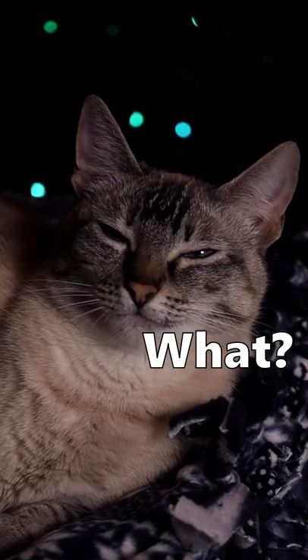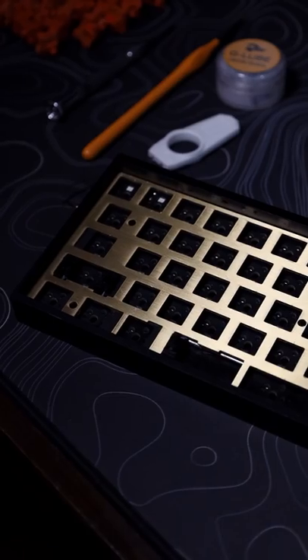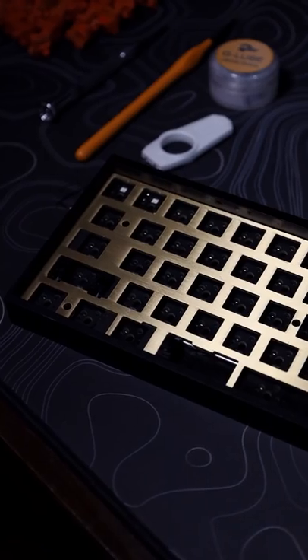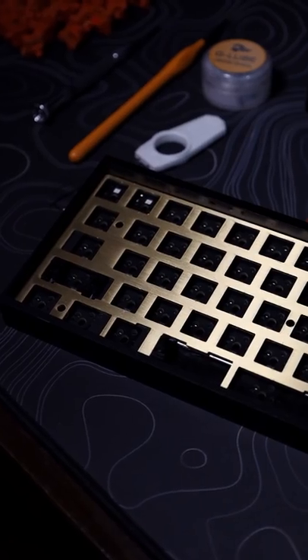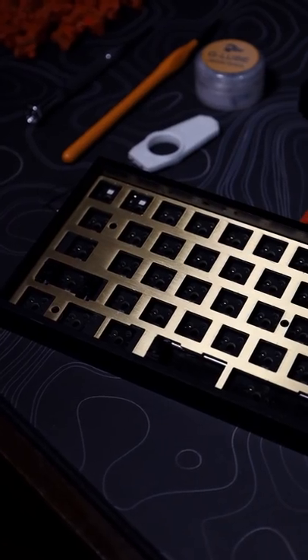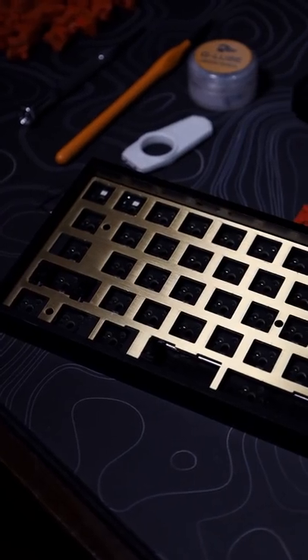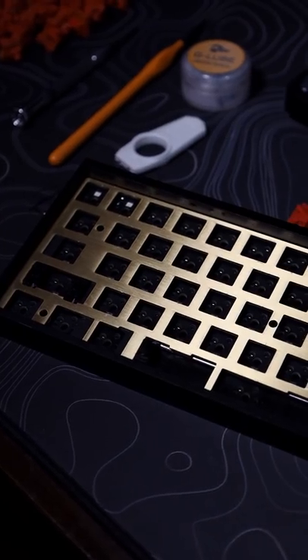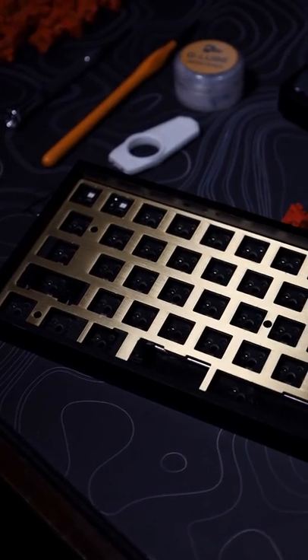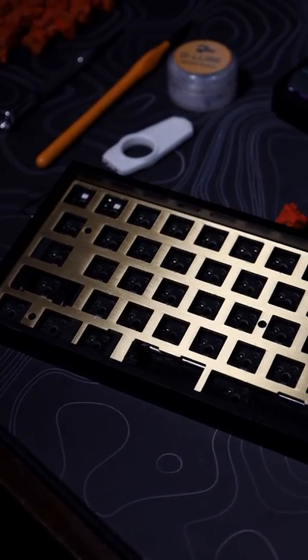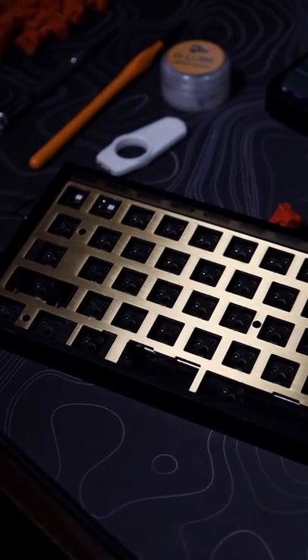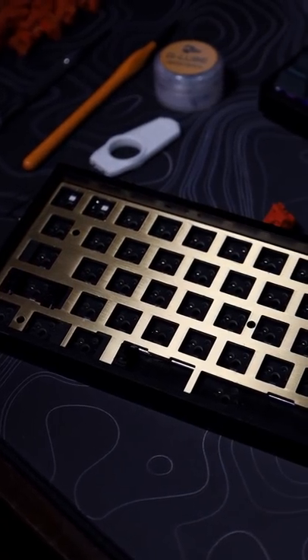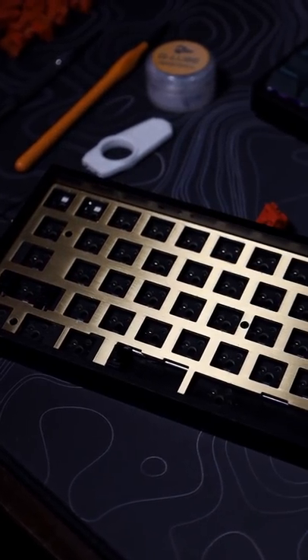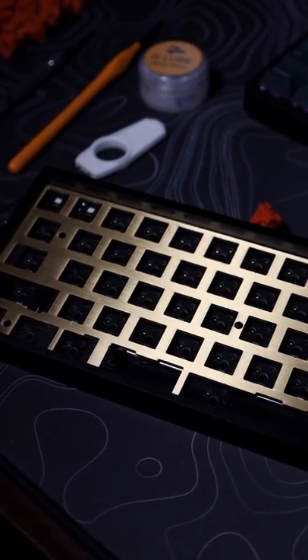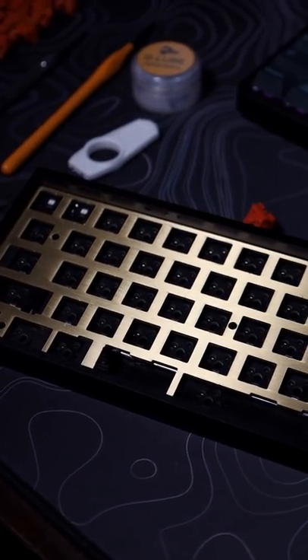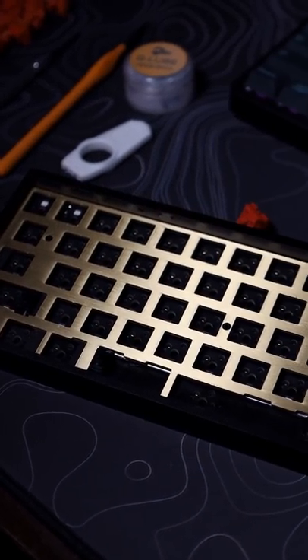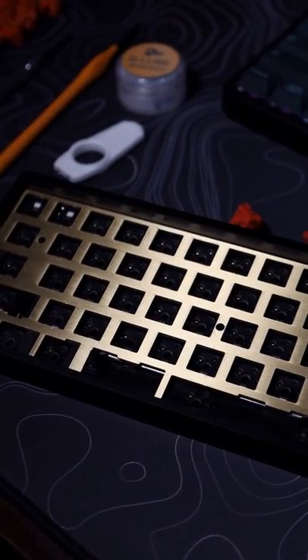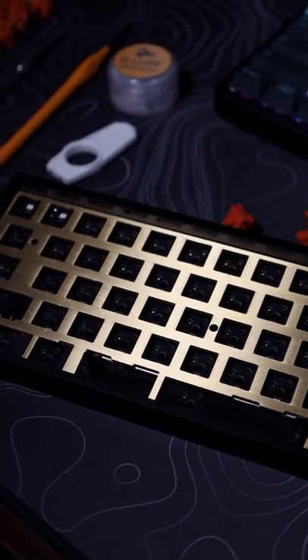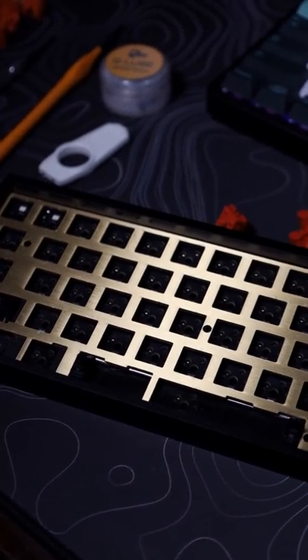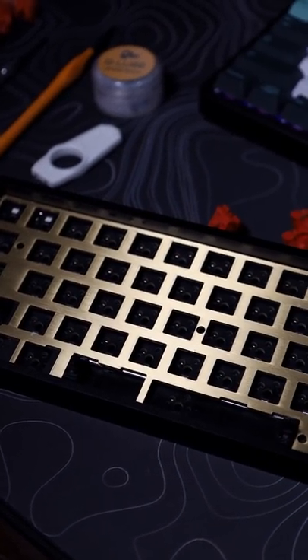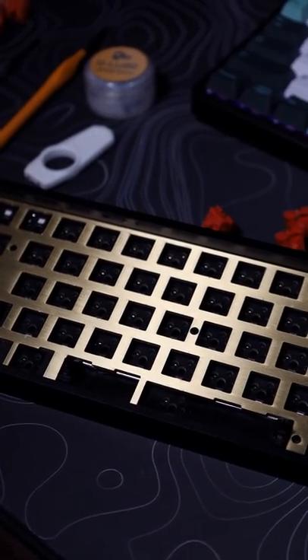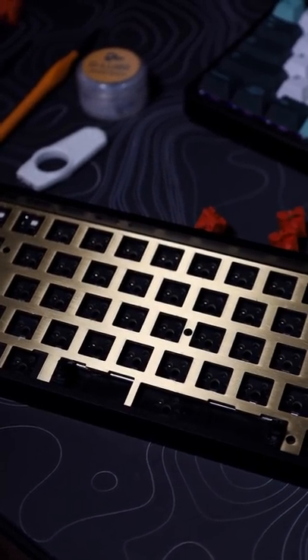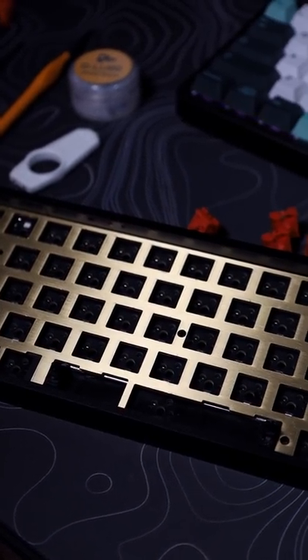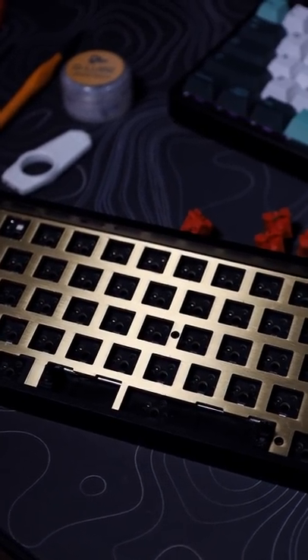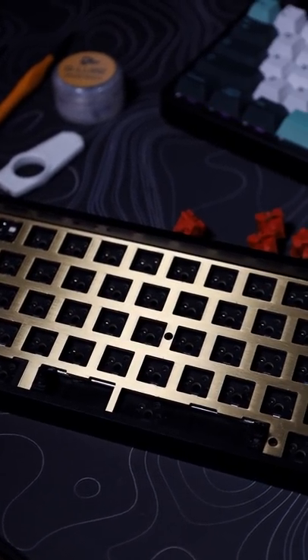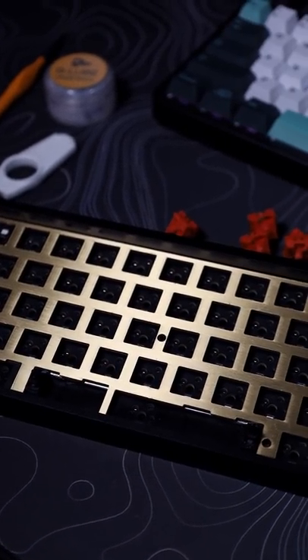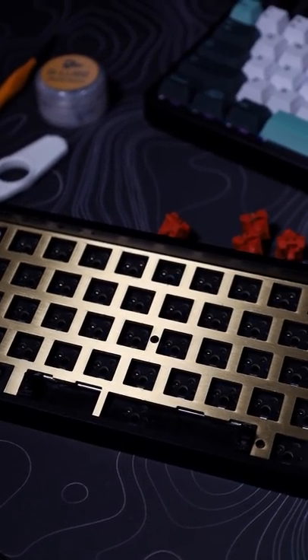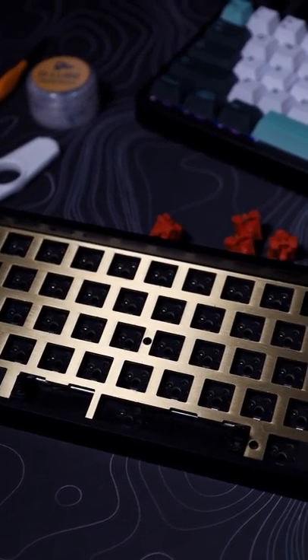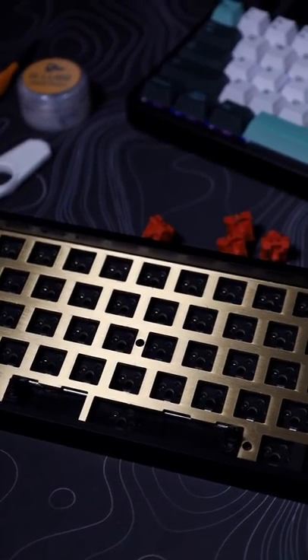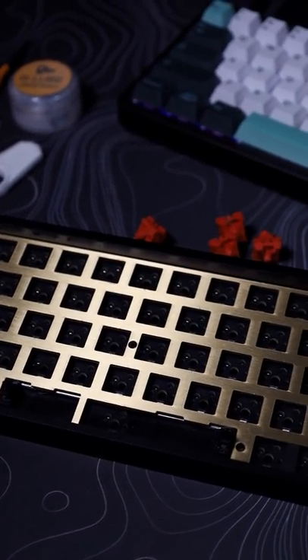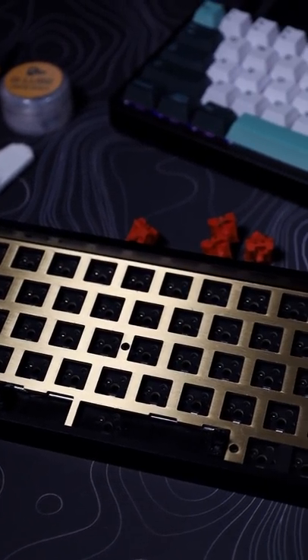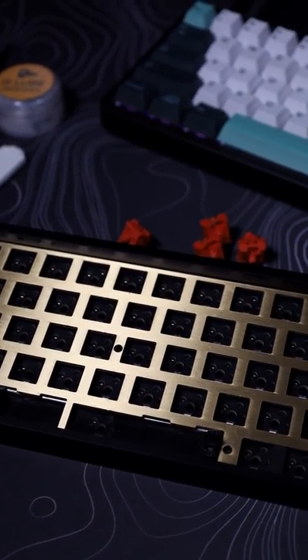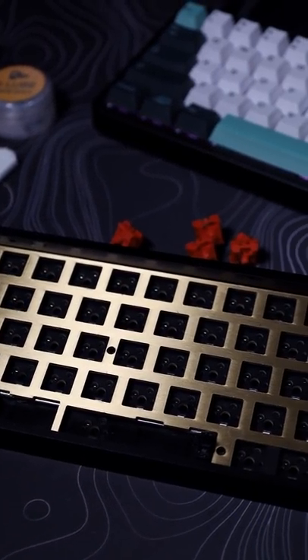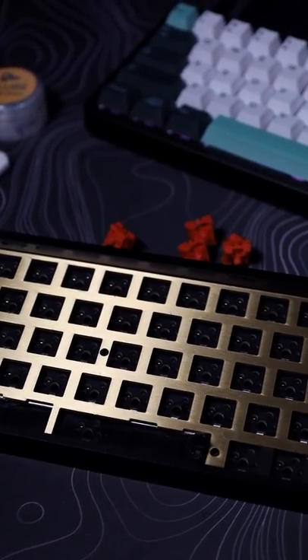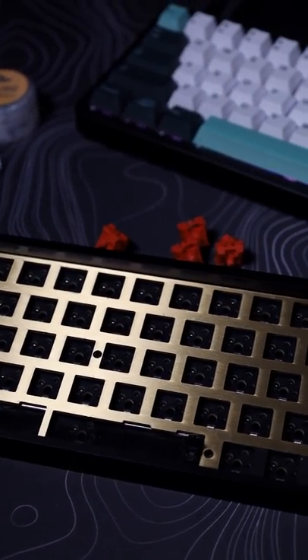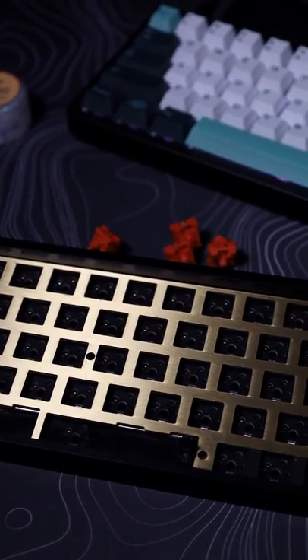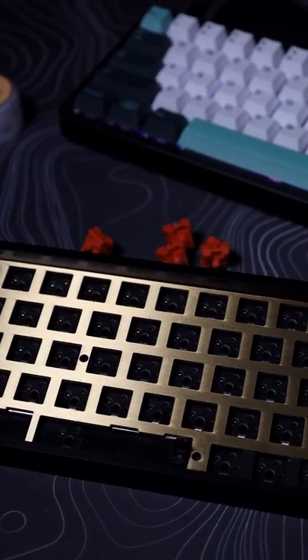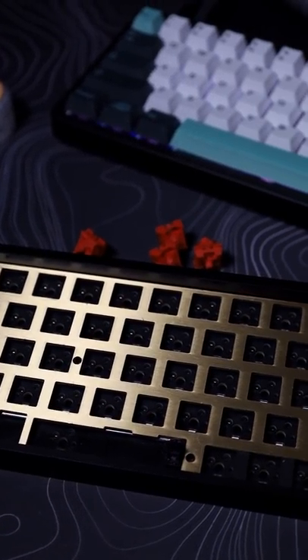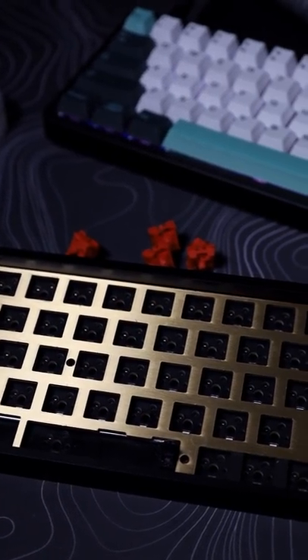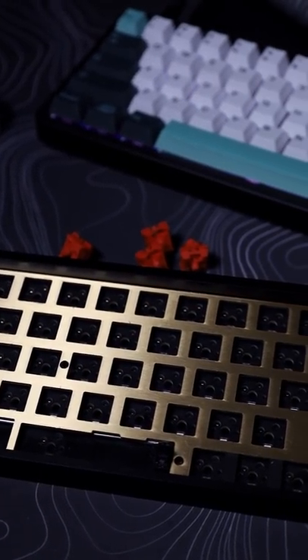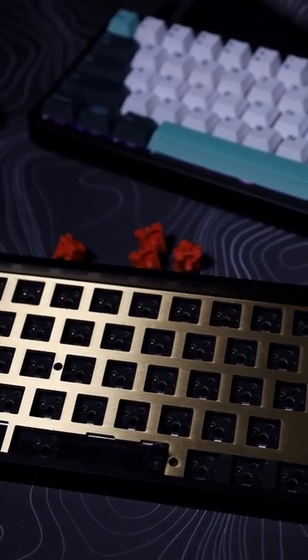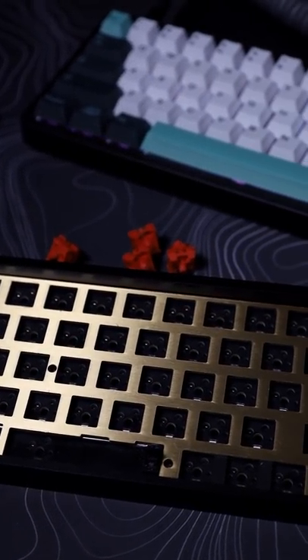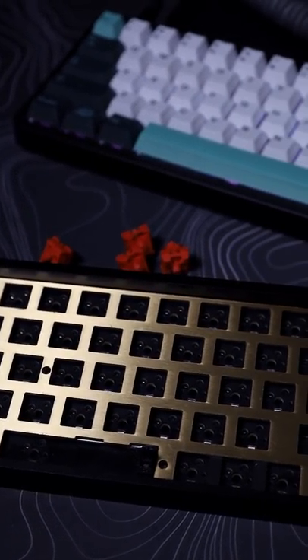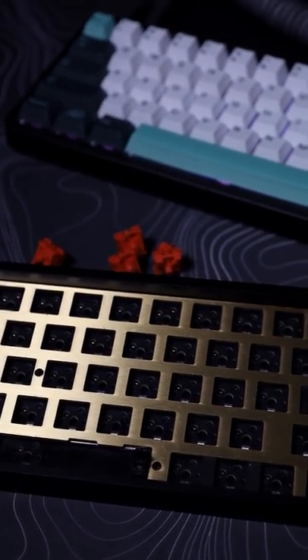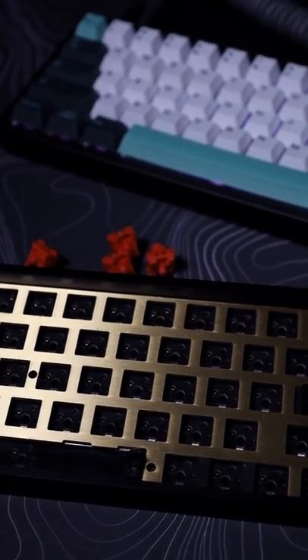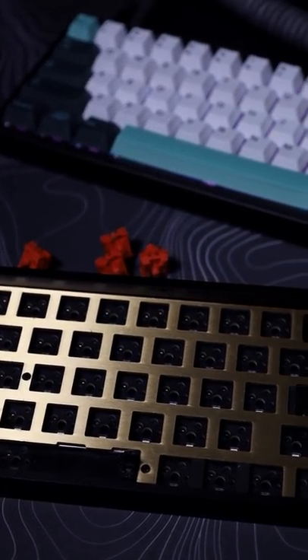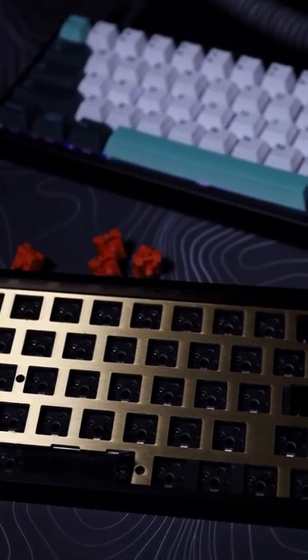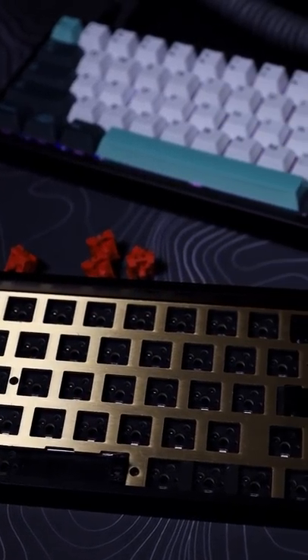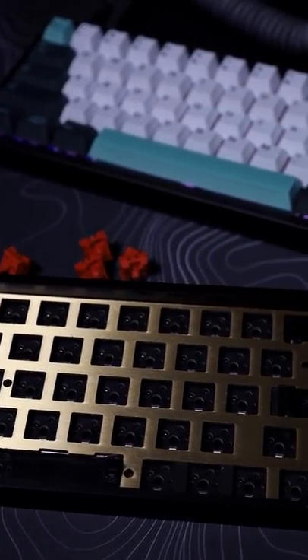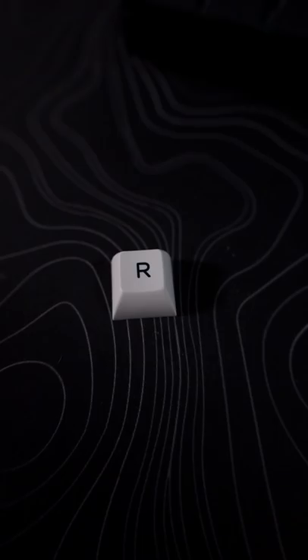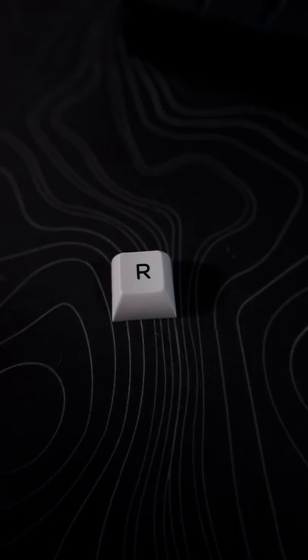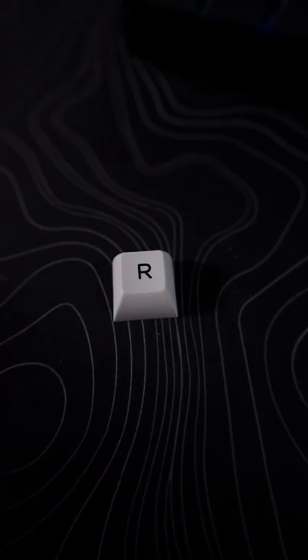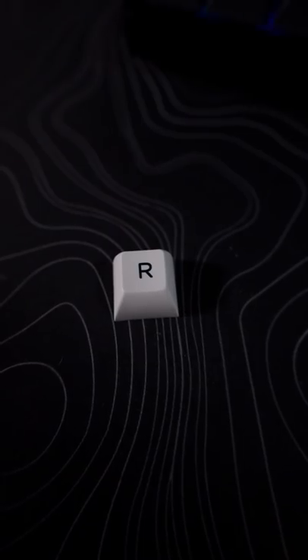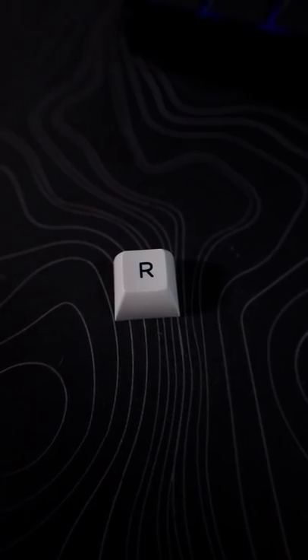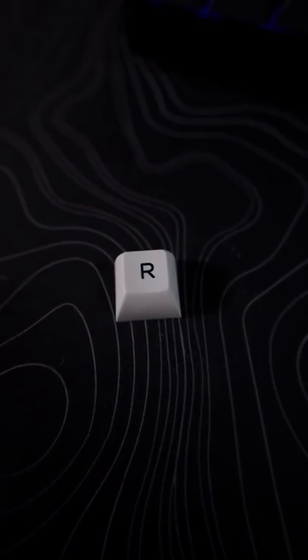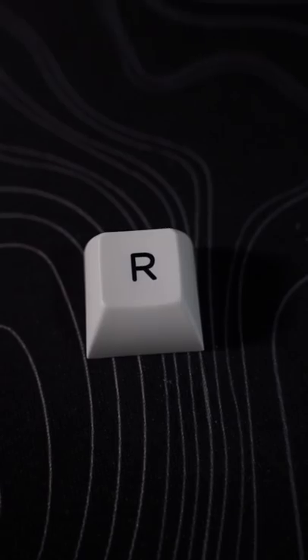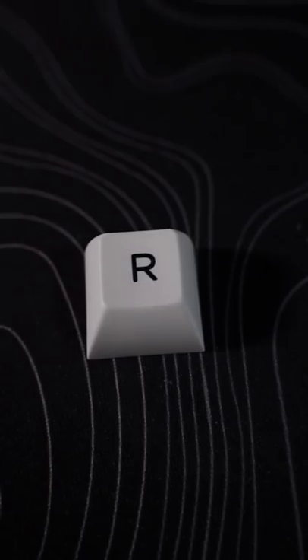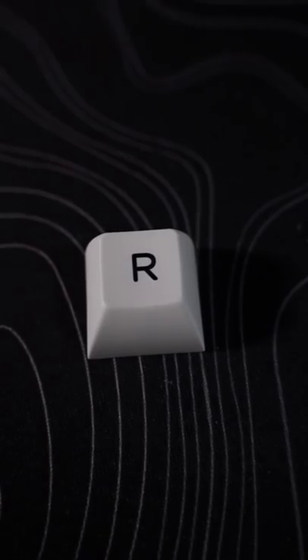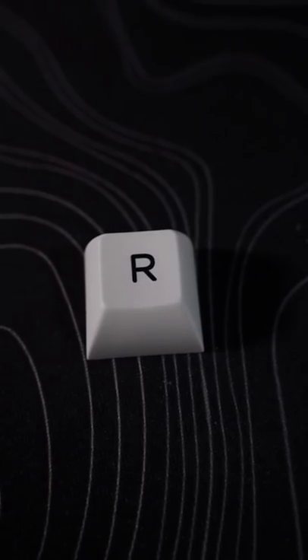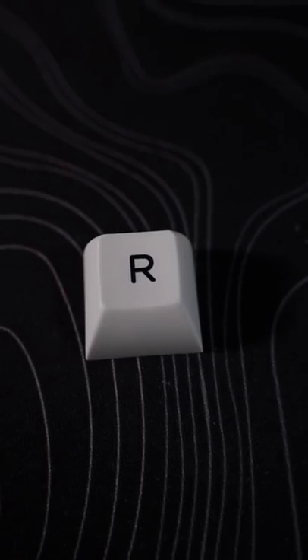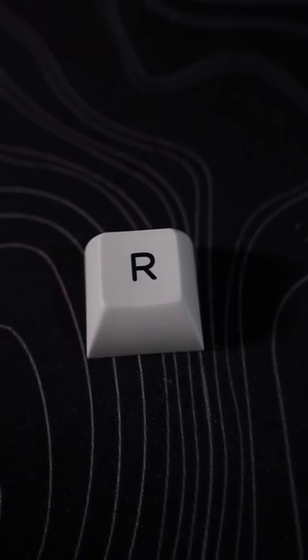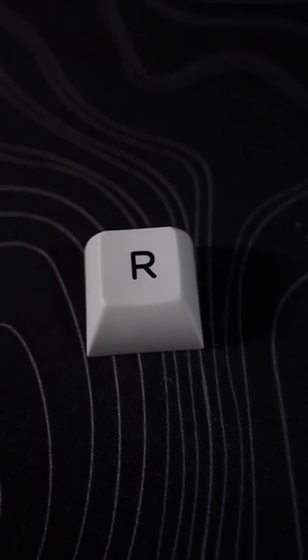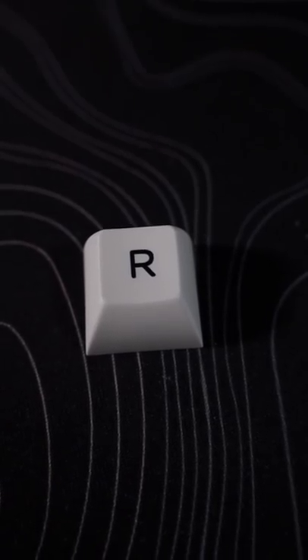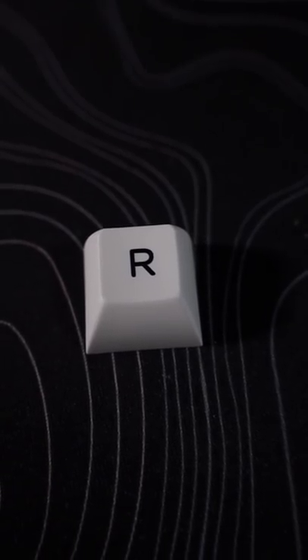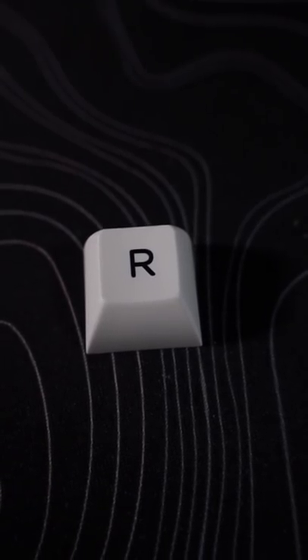I already disassembled my keyboard and cleaned everything. The only thing left are the keycaps. And yes, the R is still off-centered.